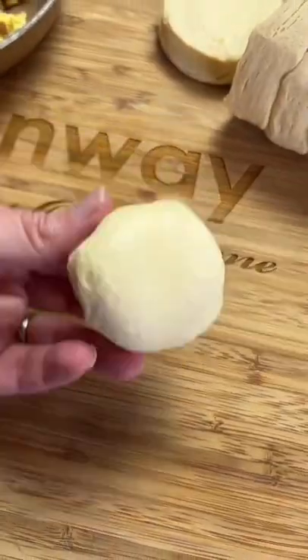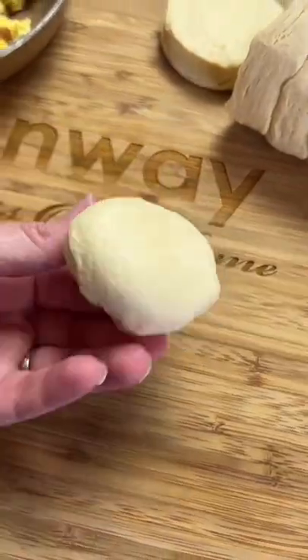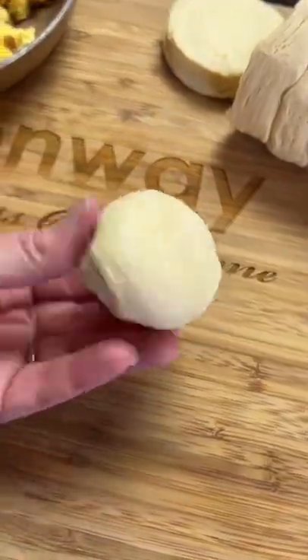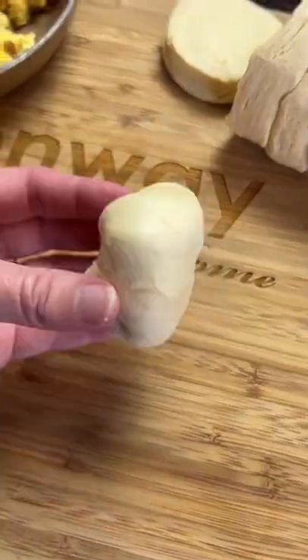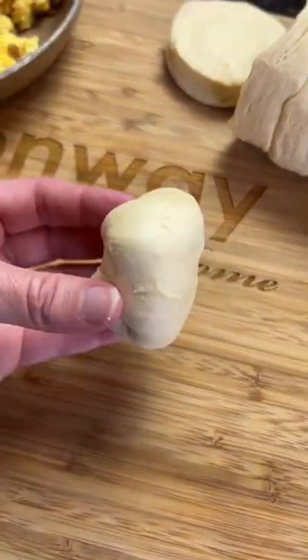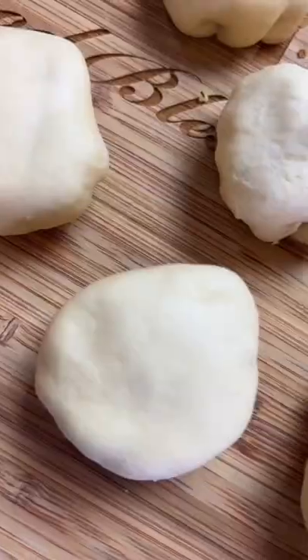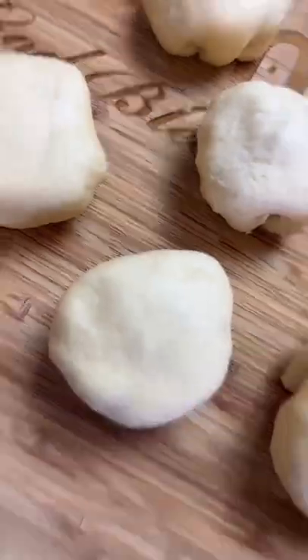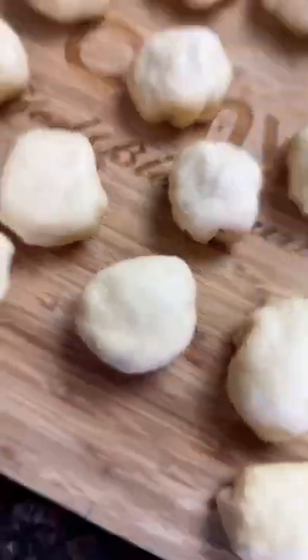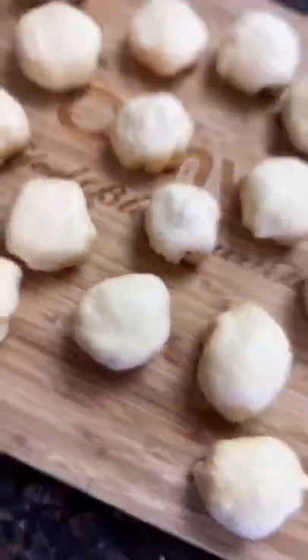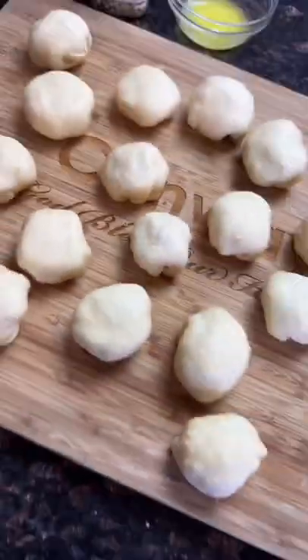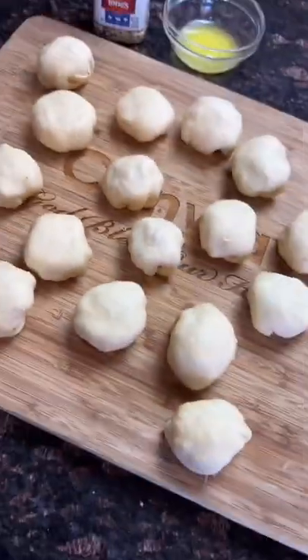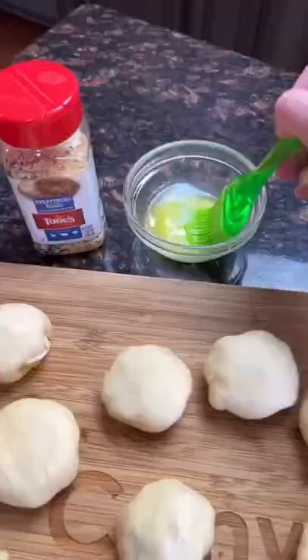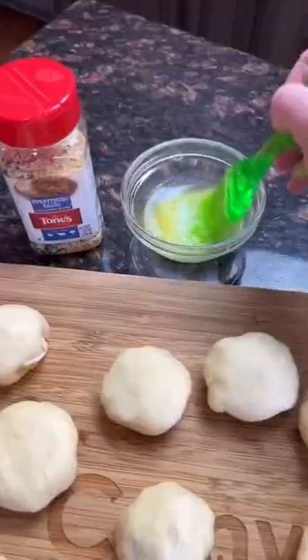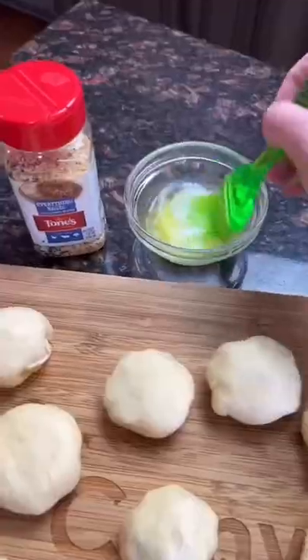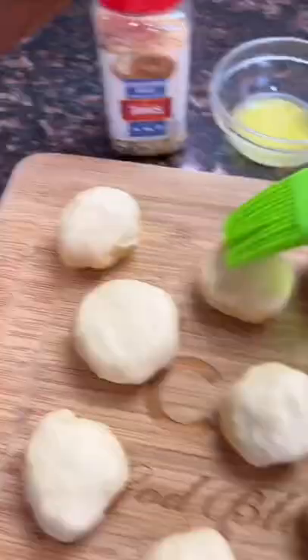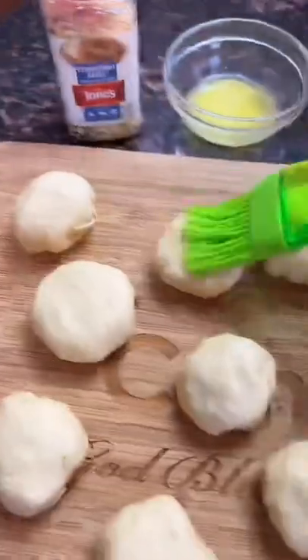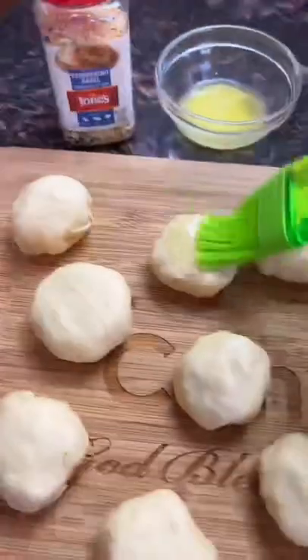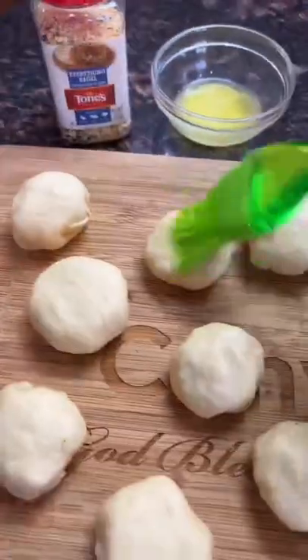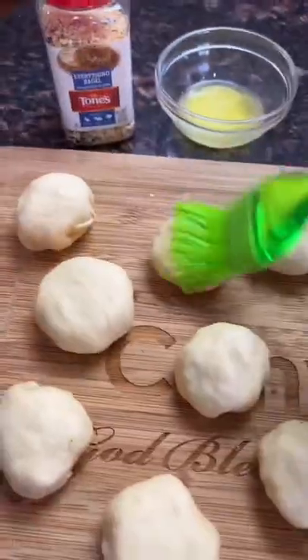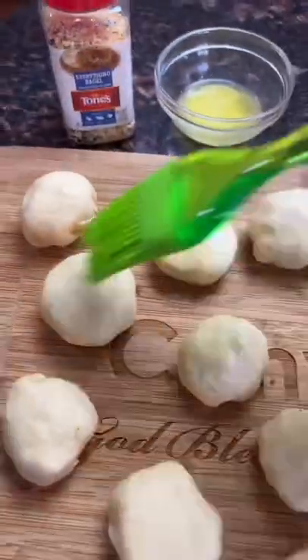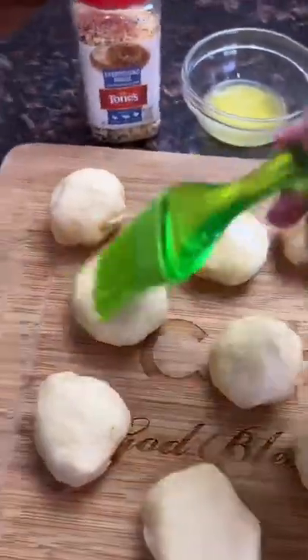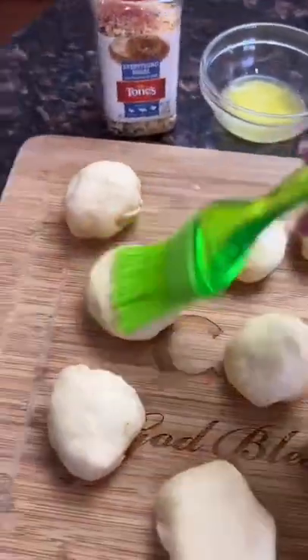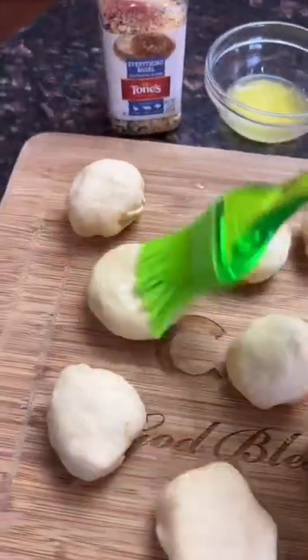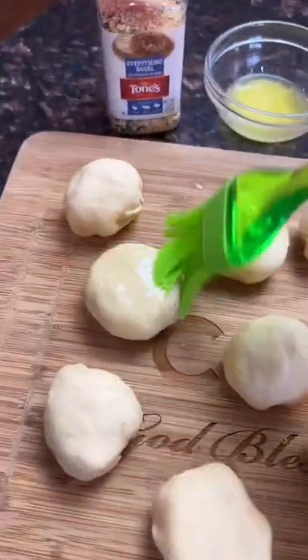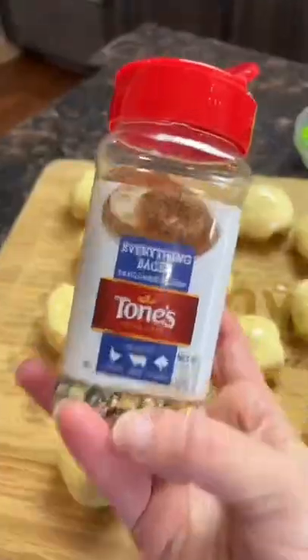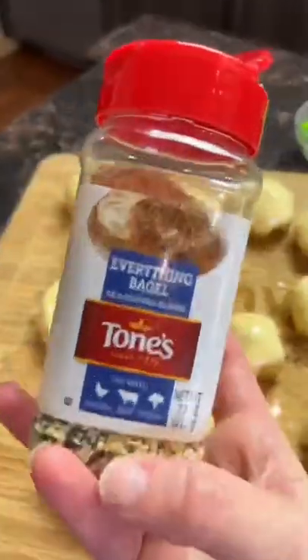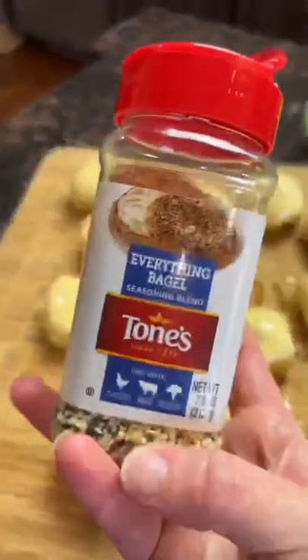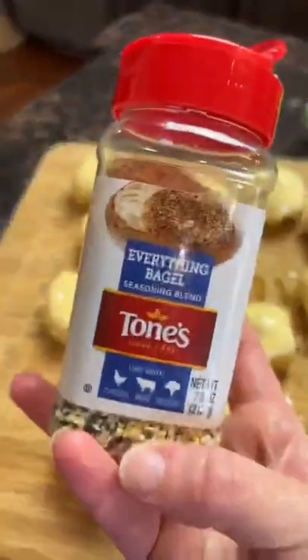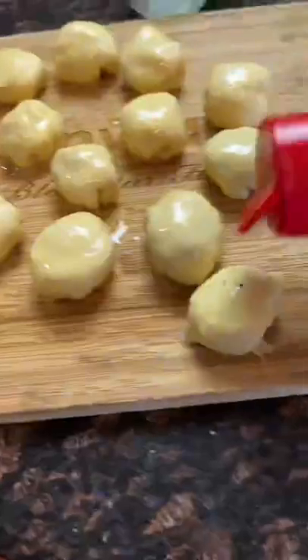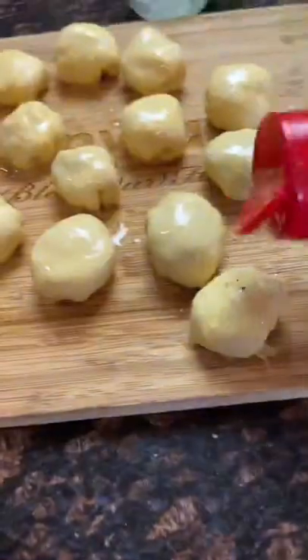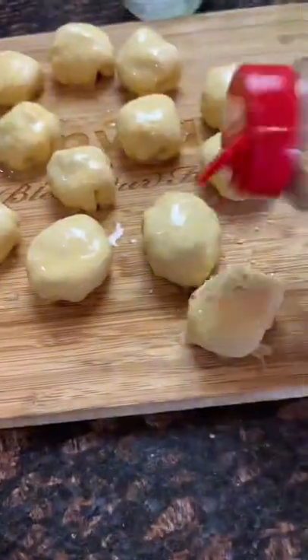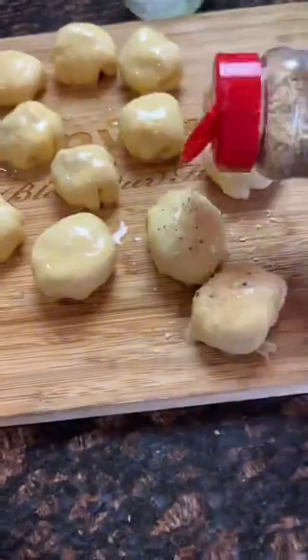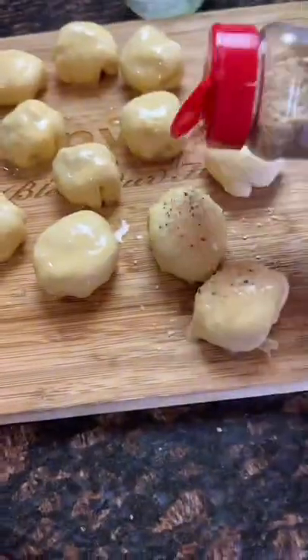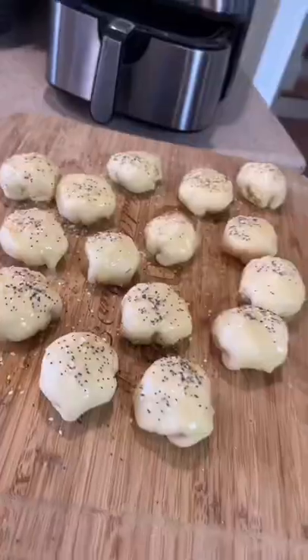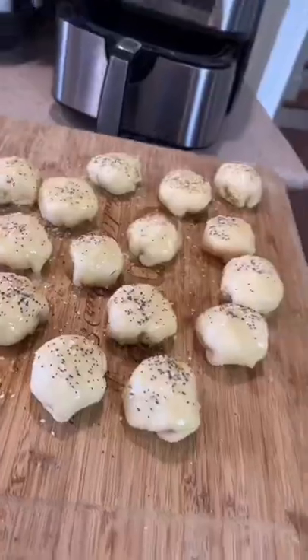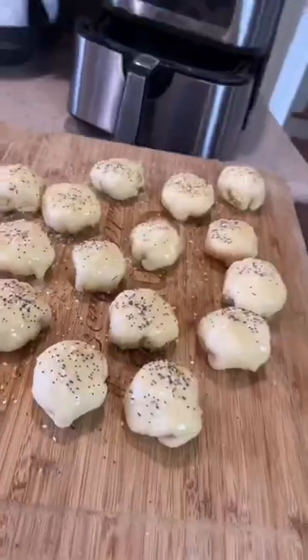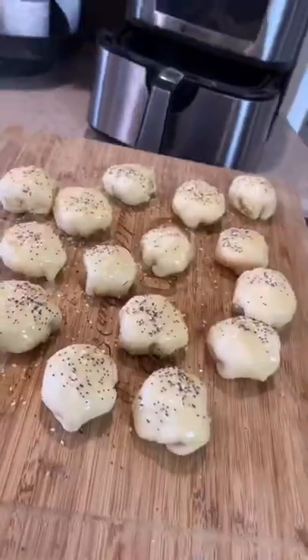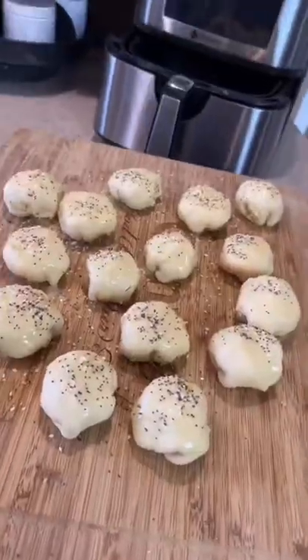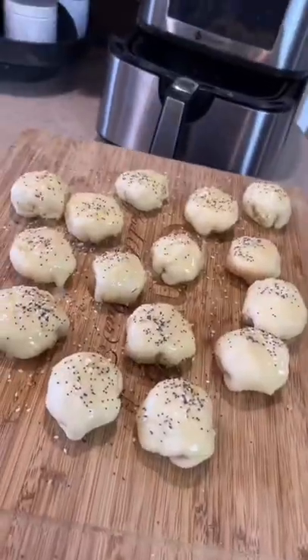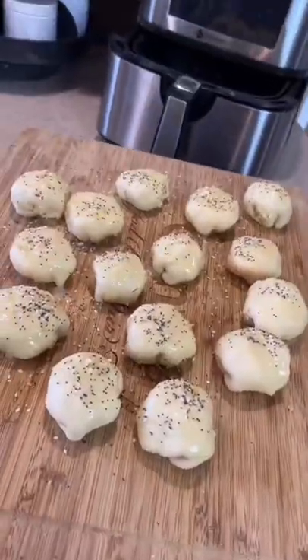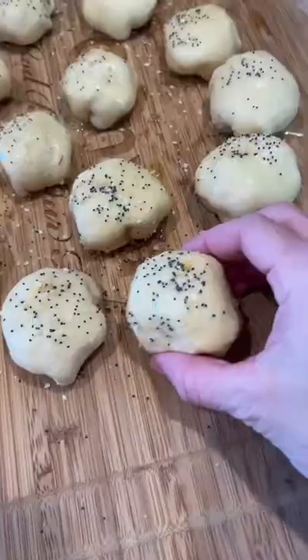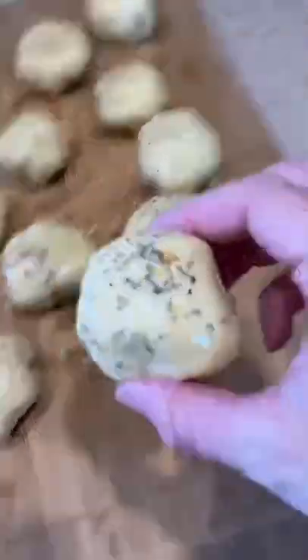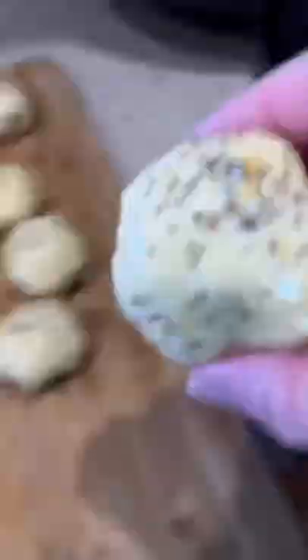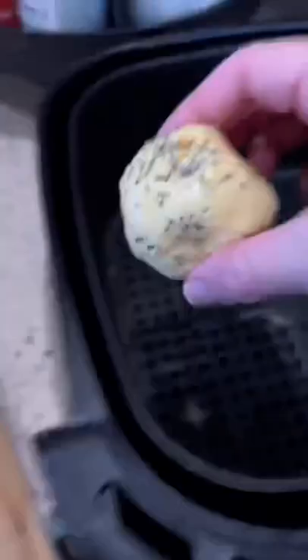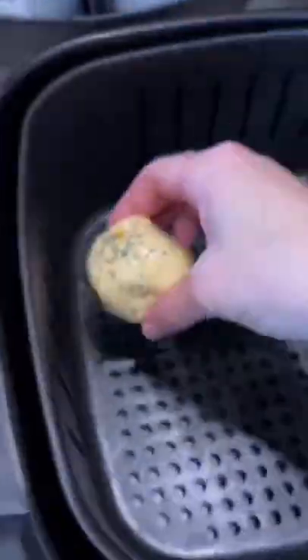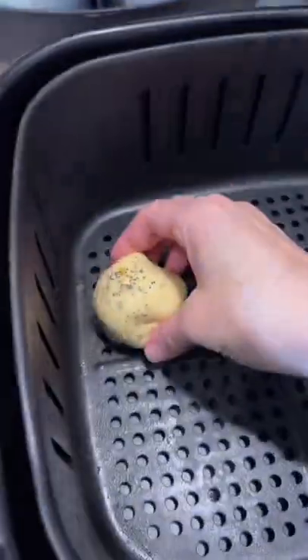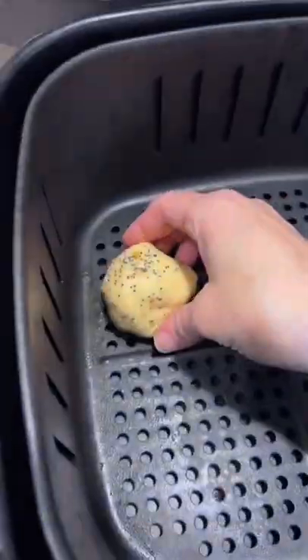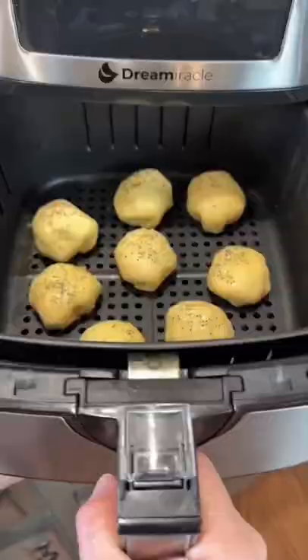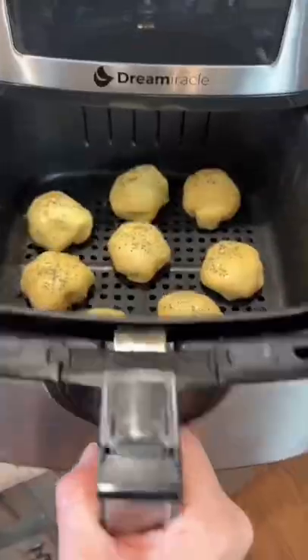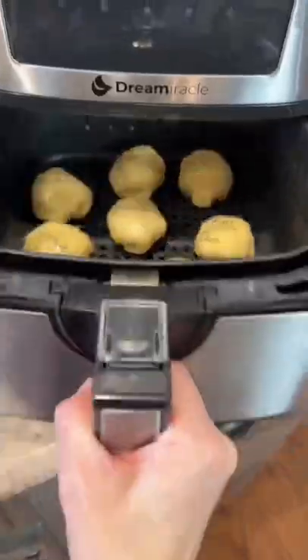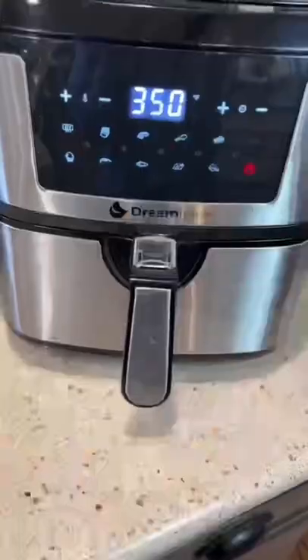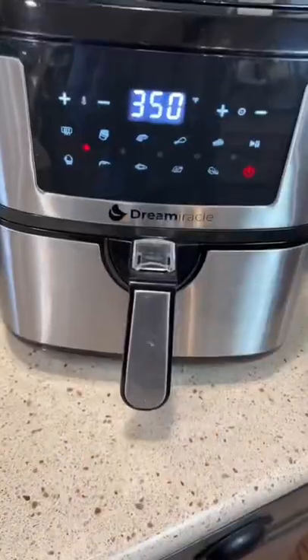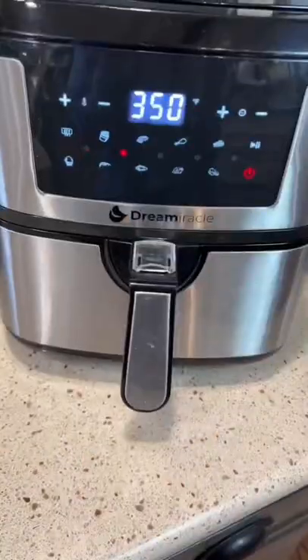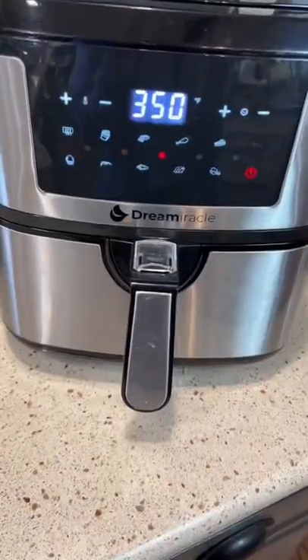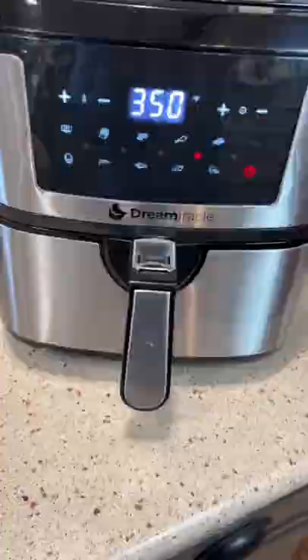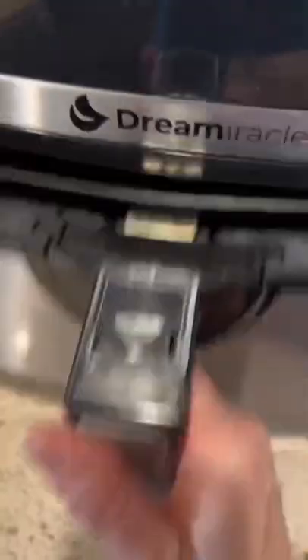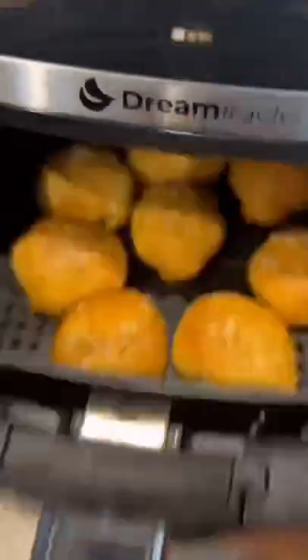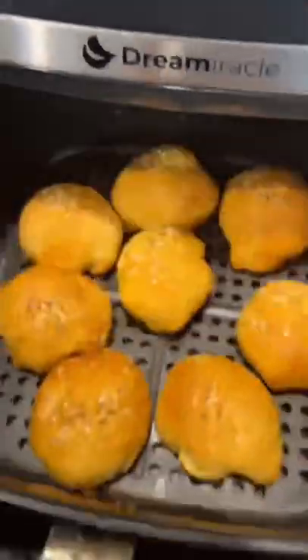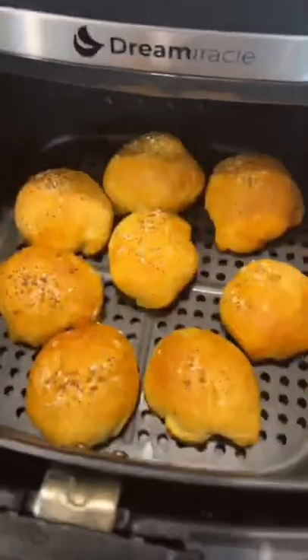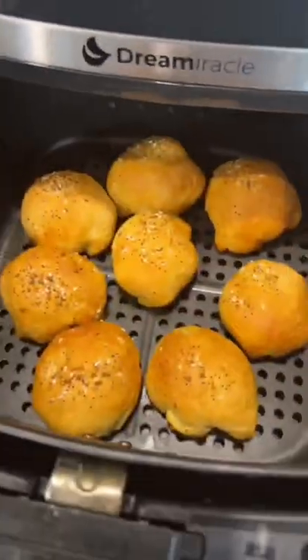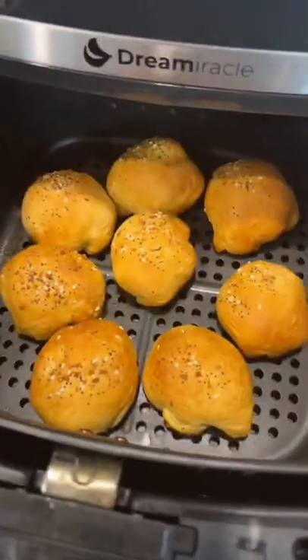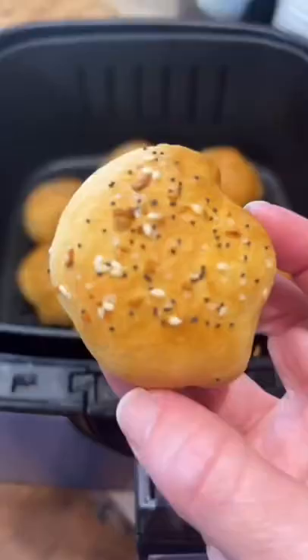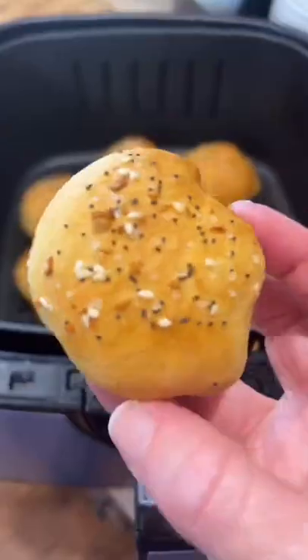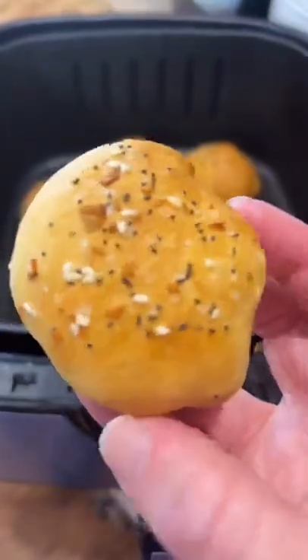Once you have them all together, melt some butter, put it on top. And I love to use this favorite seasoning, Everything Bagel. Pop in the air fryer at 350, about 10 minutes.